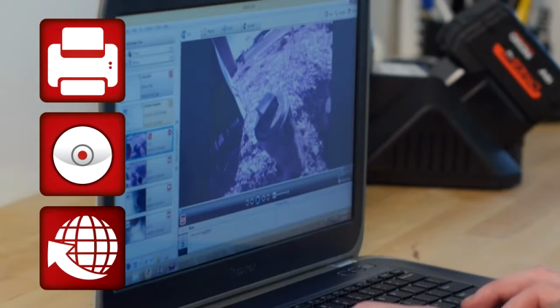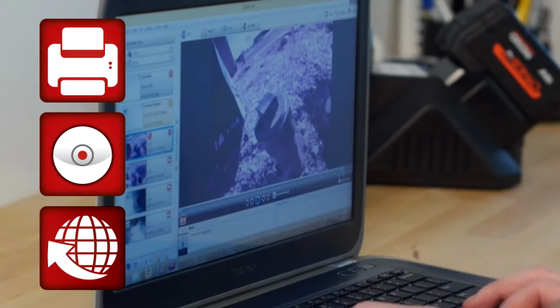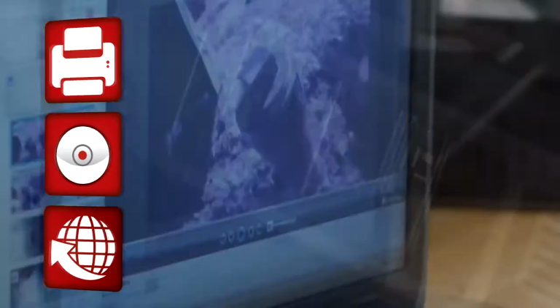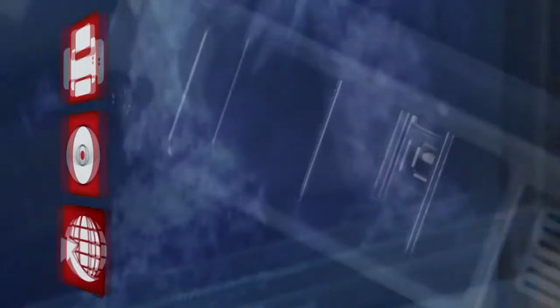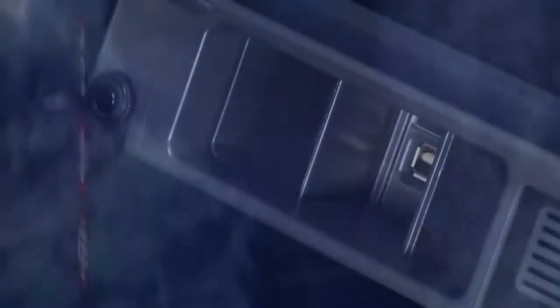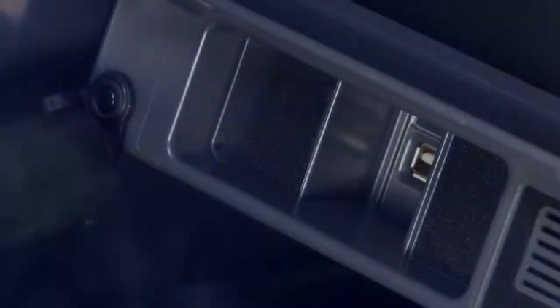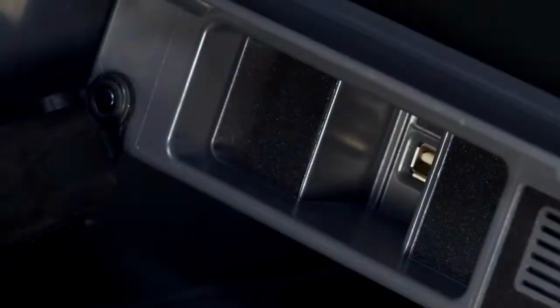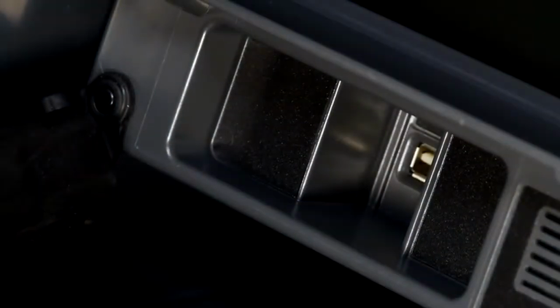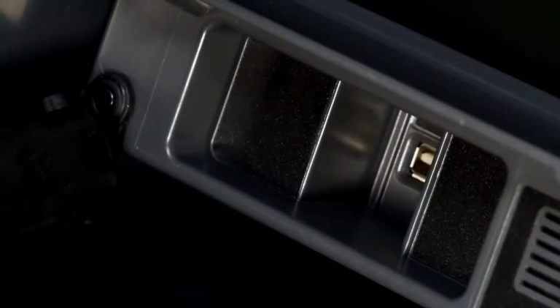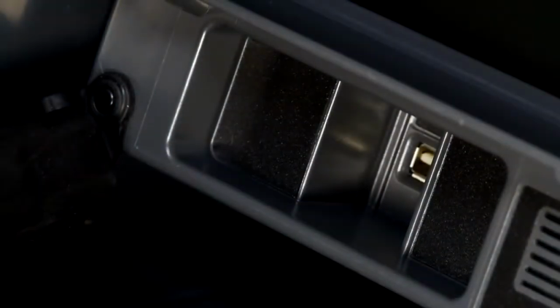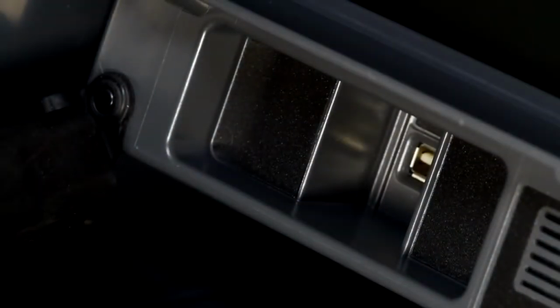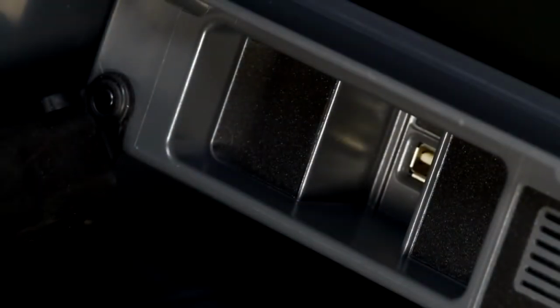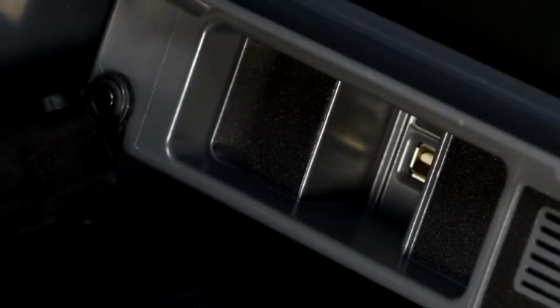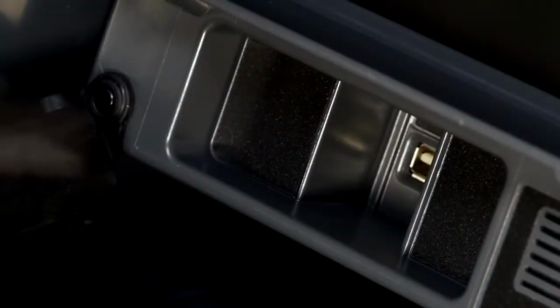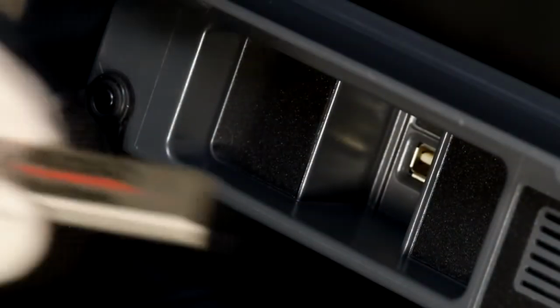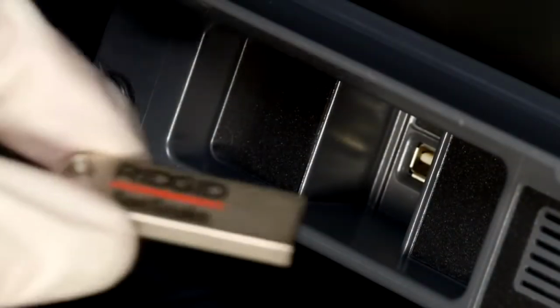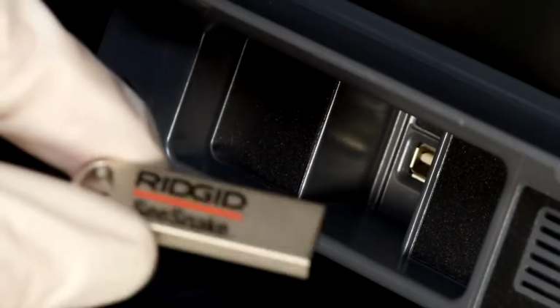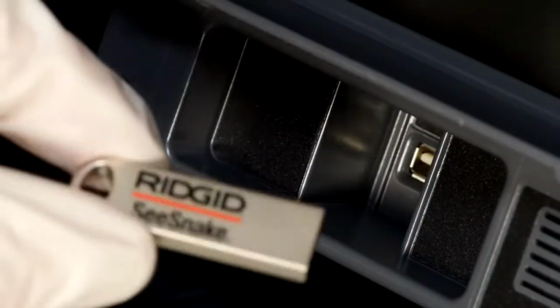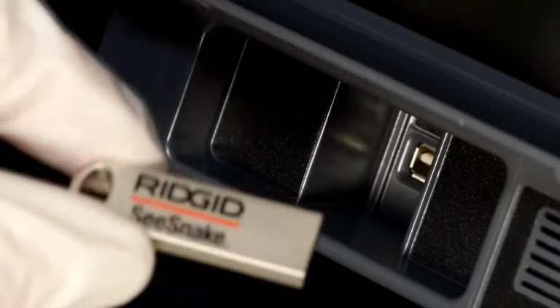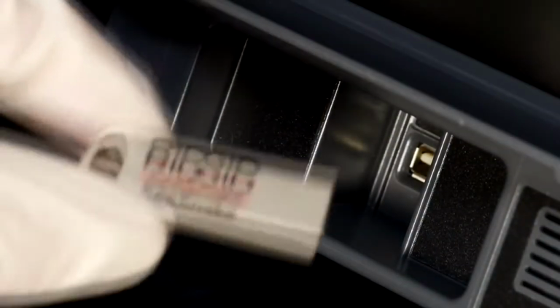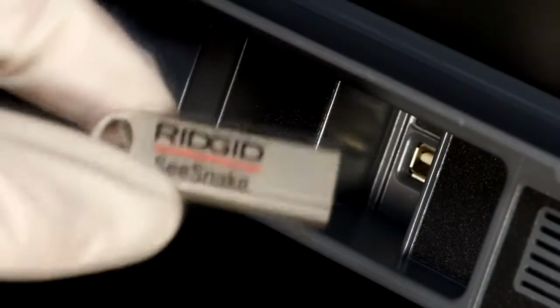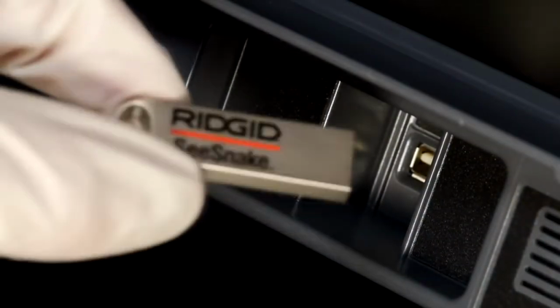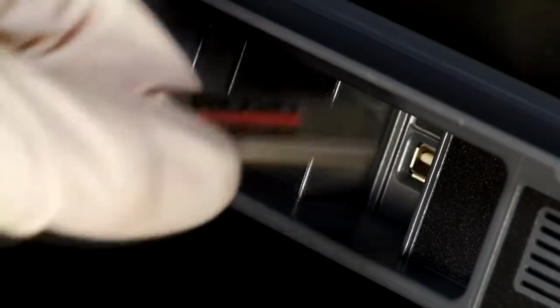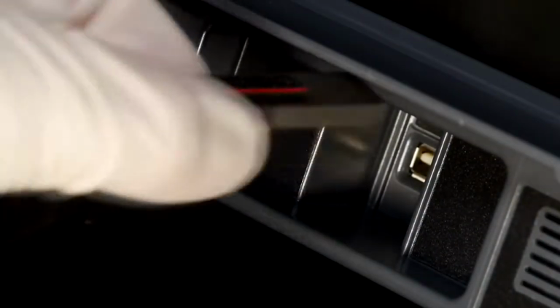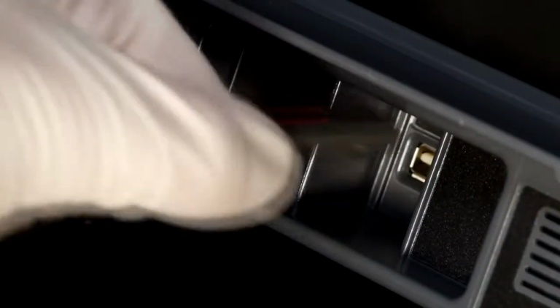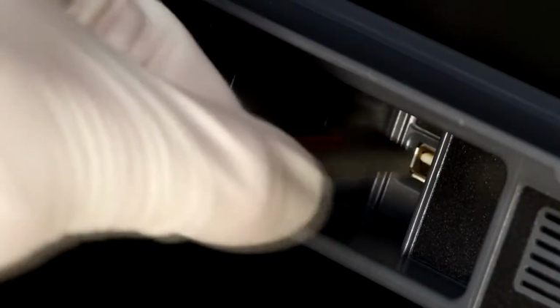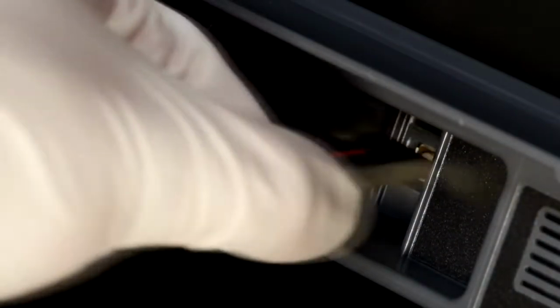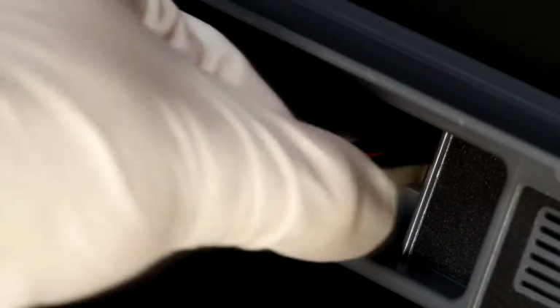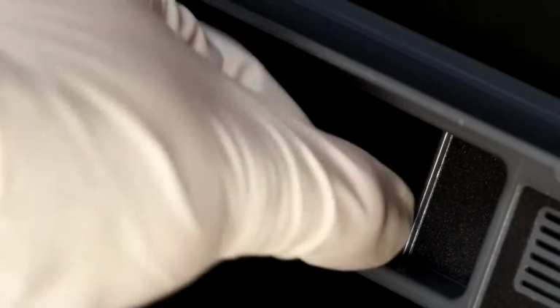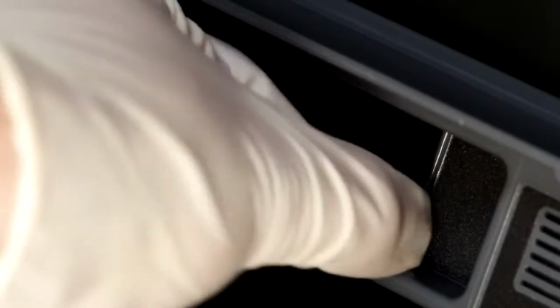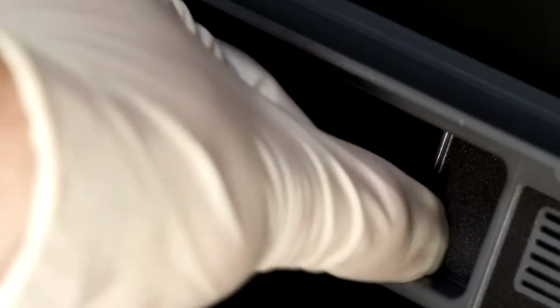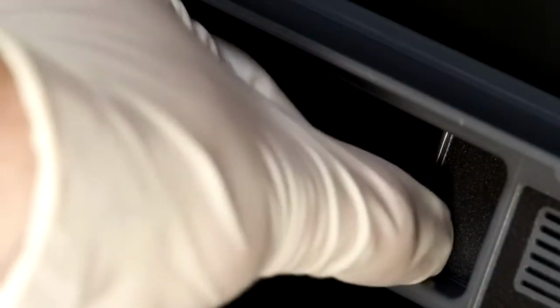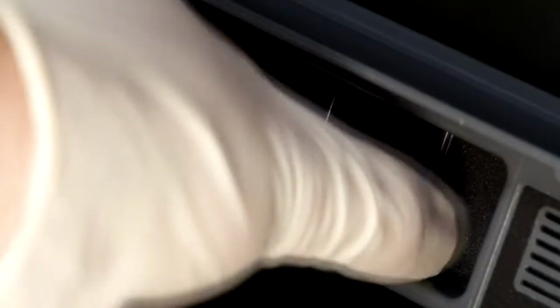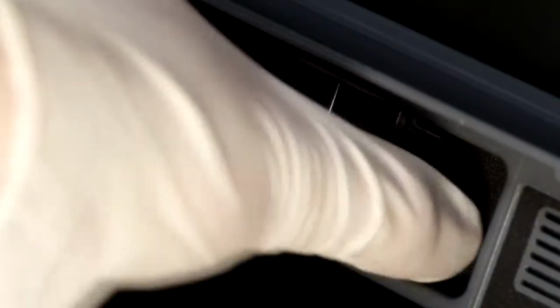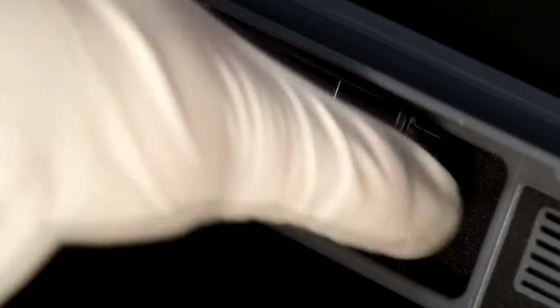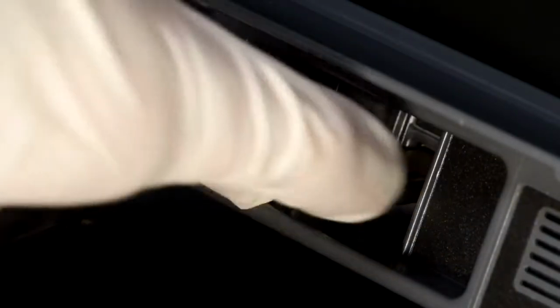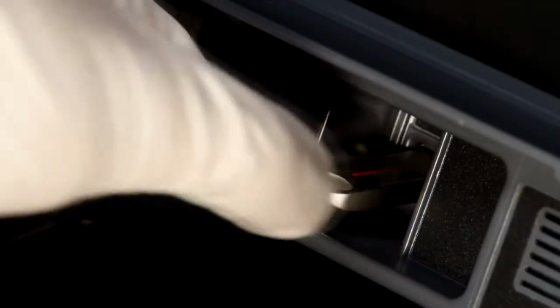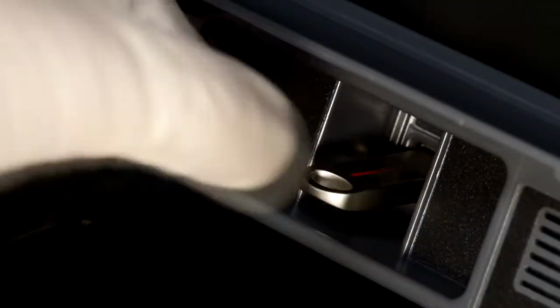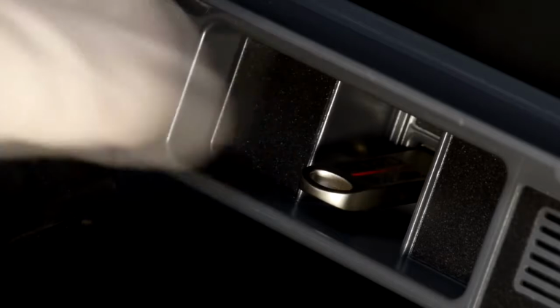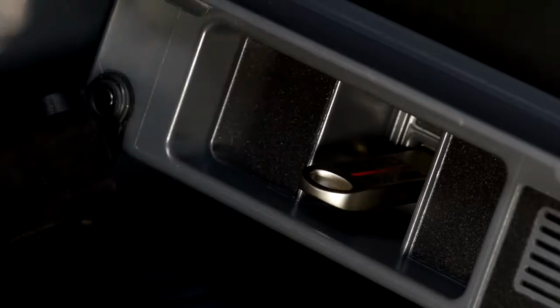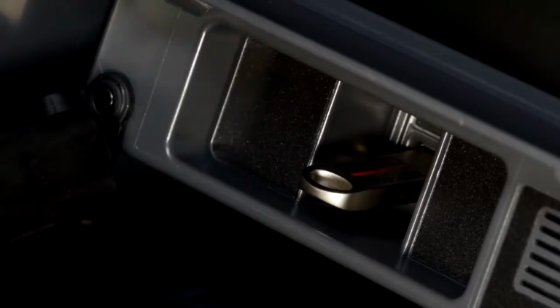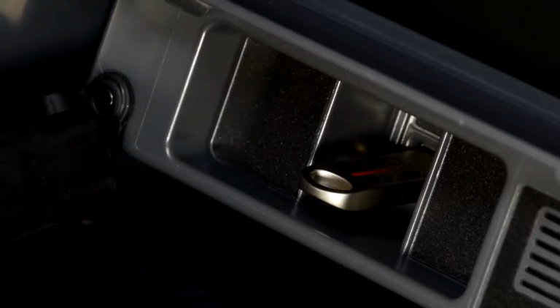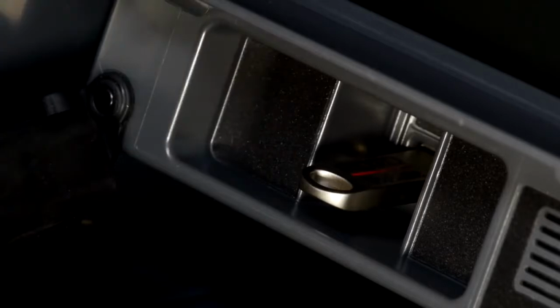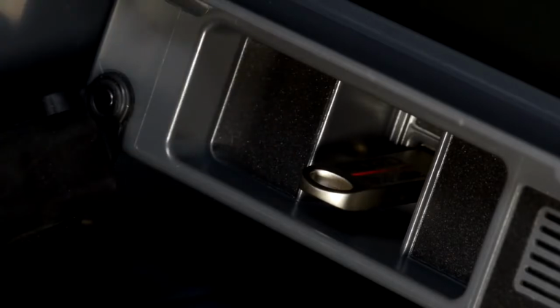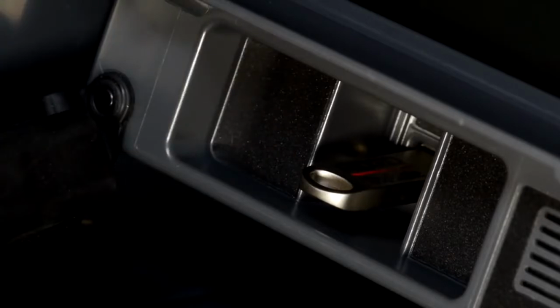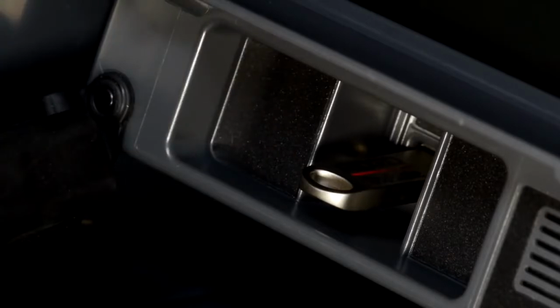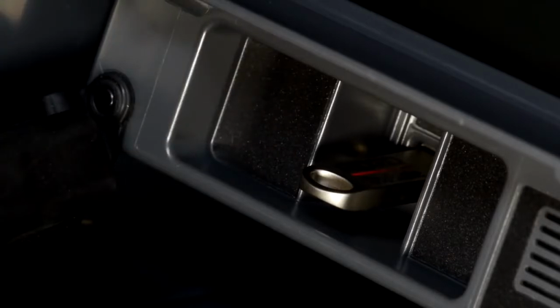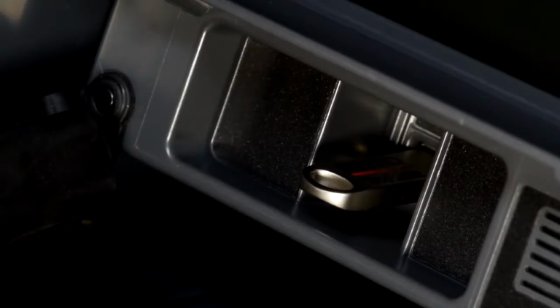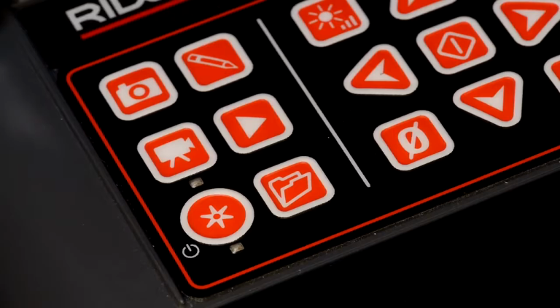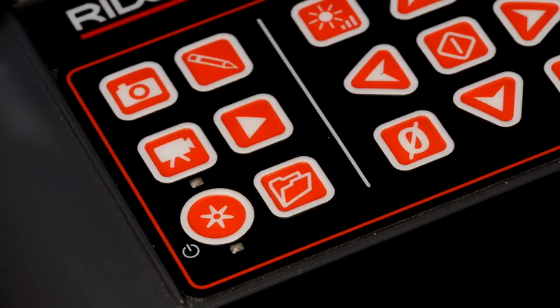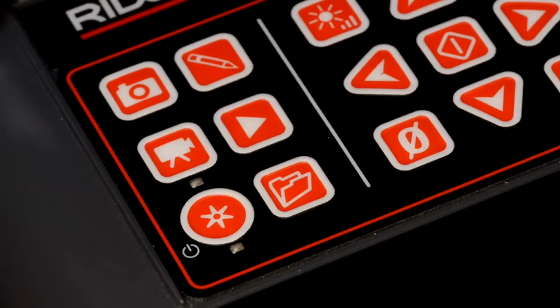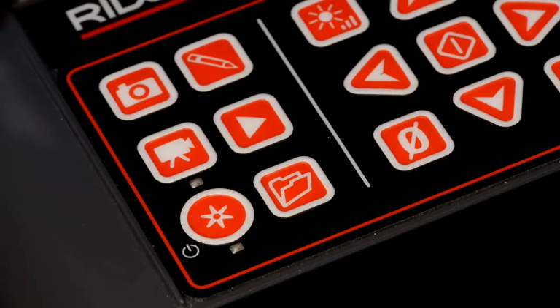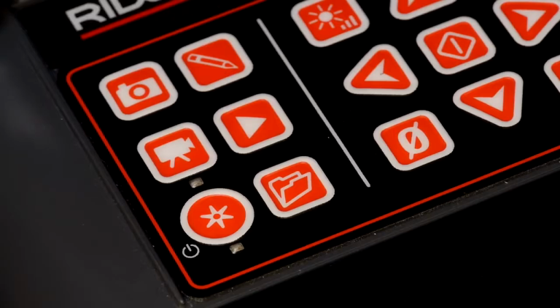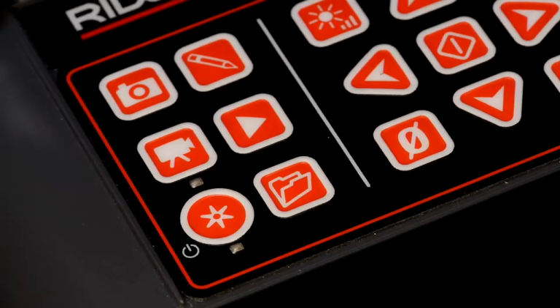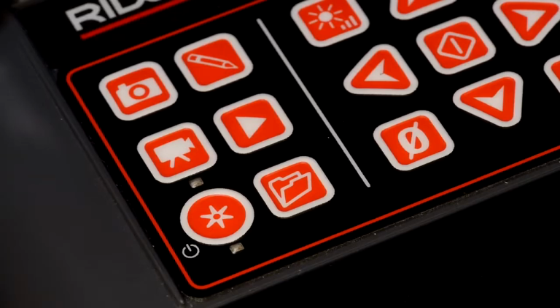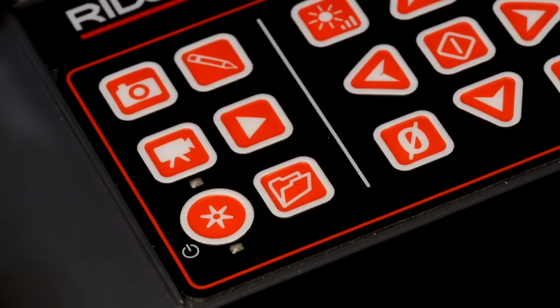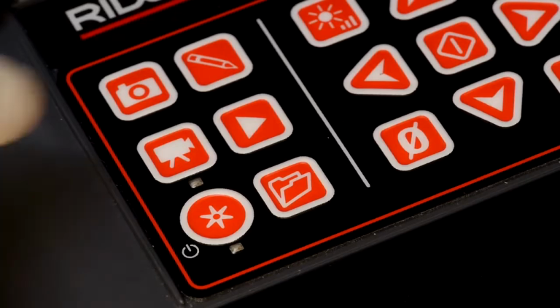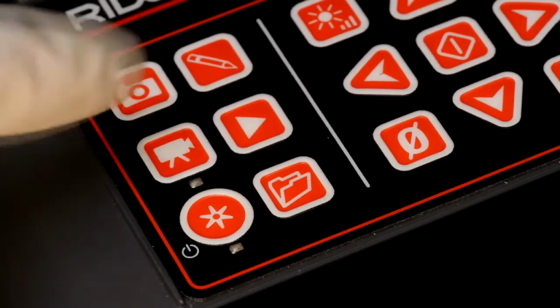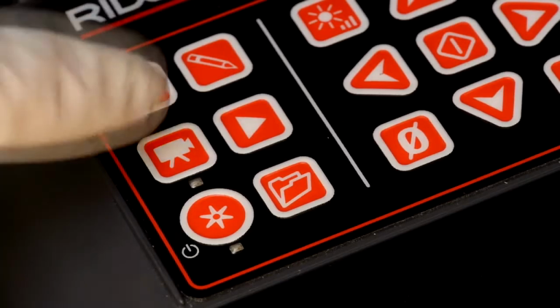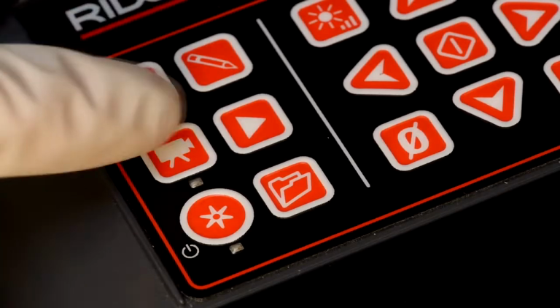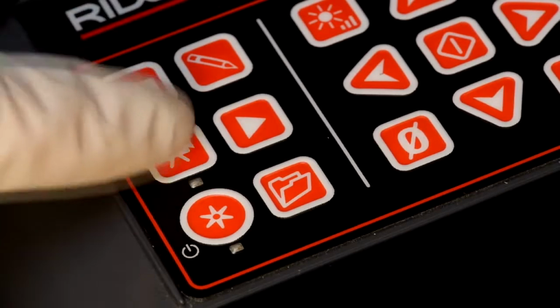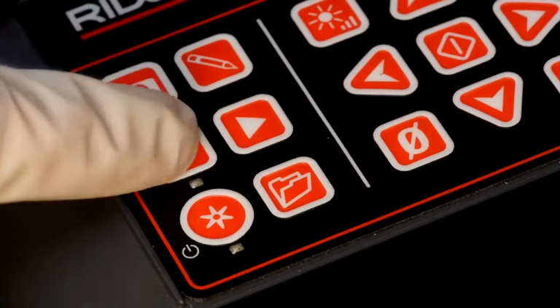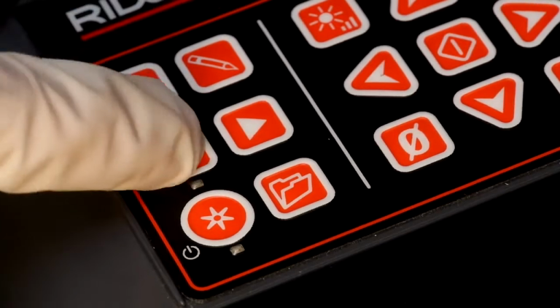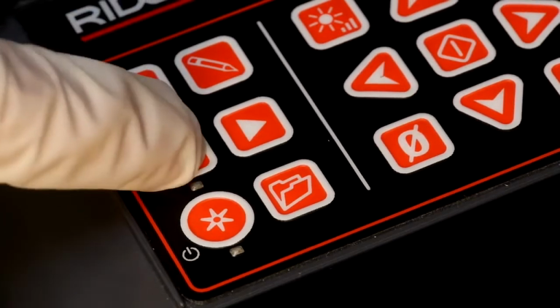To learn more about the Compact 2 and CS6-Pack, visit rigid.com or contact your authorized Ridgid dealer.